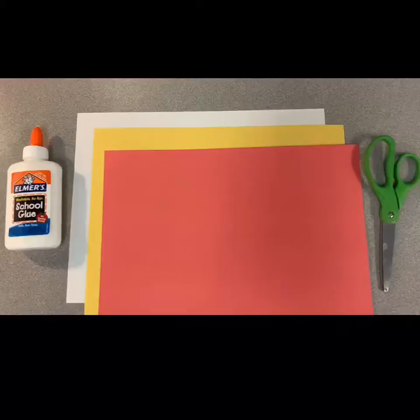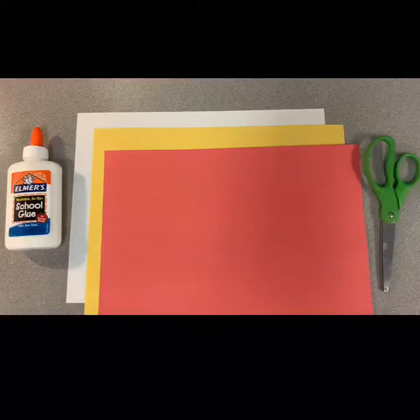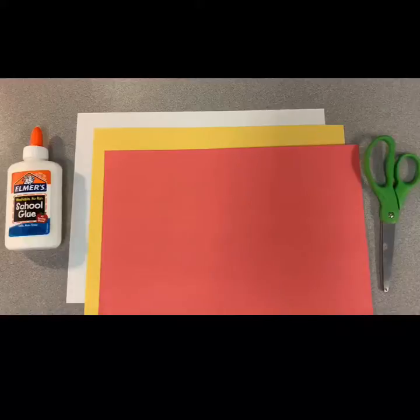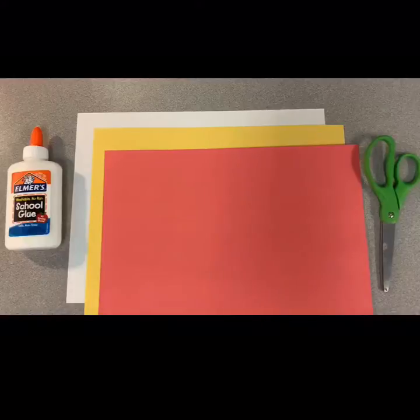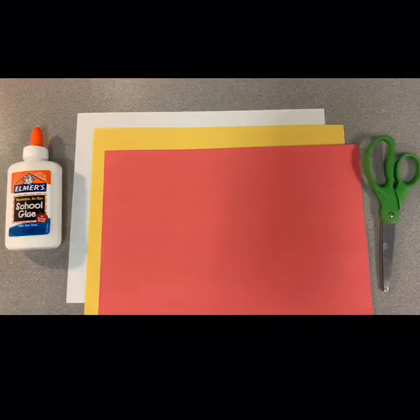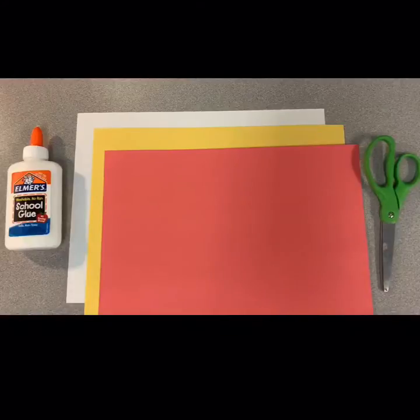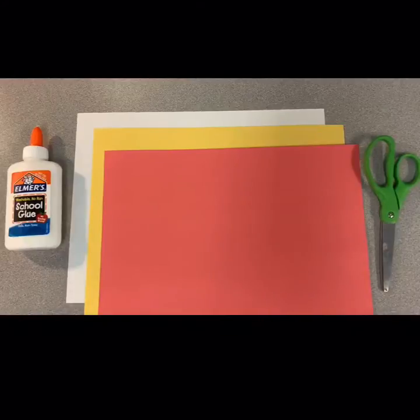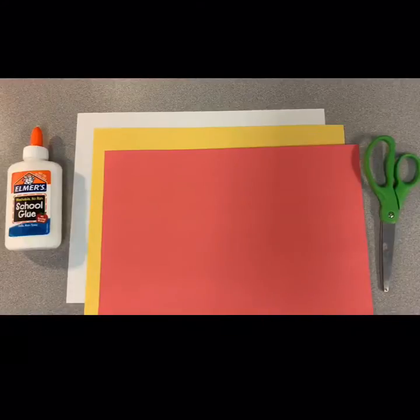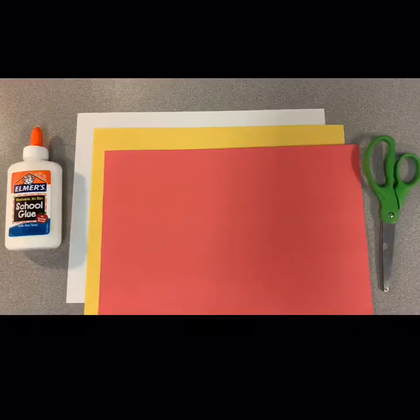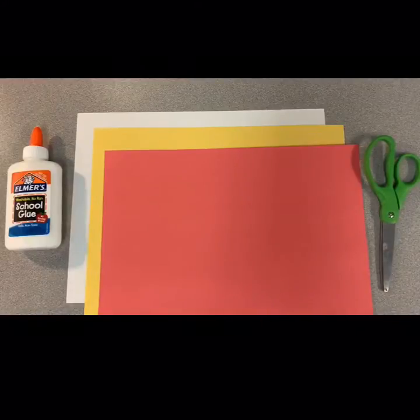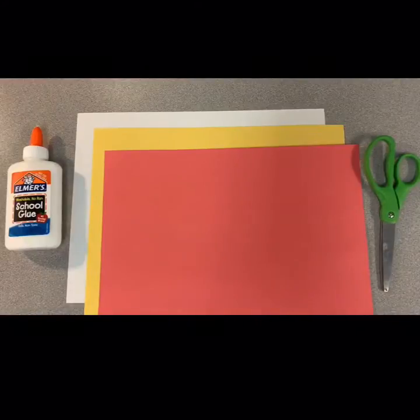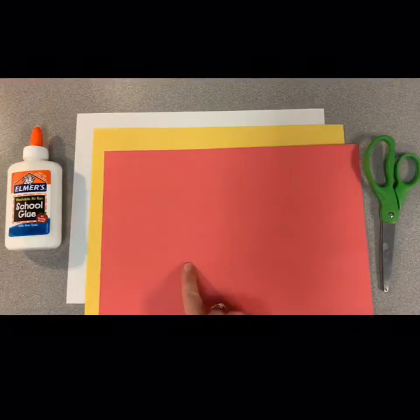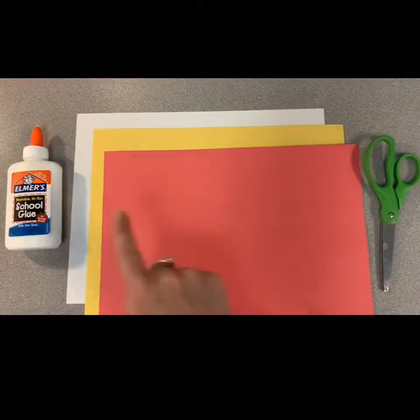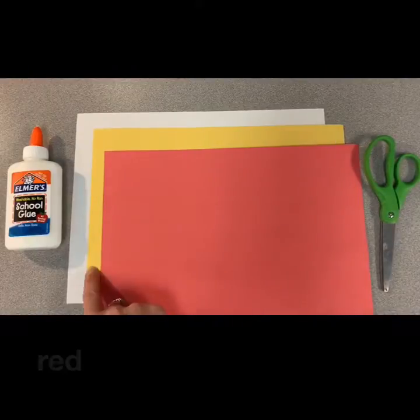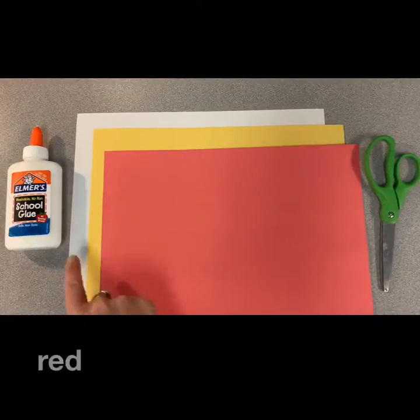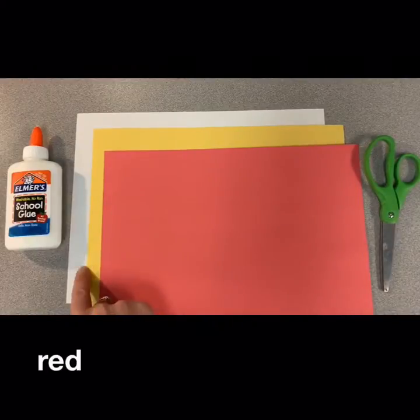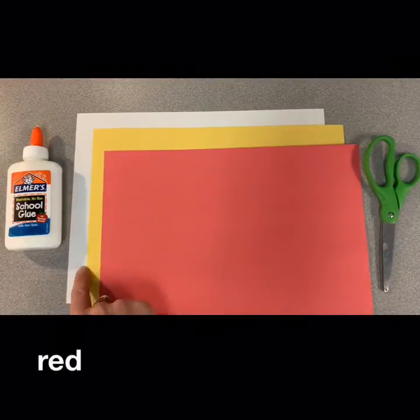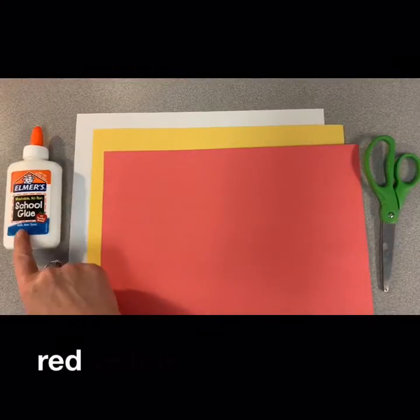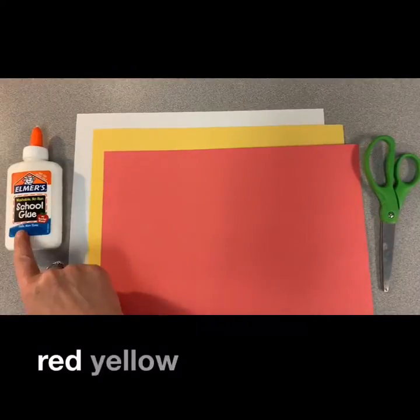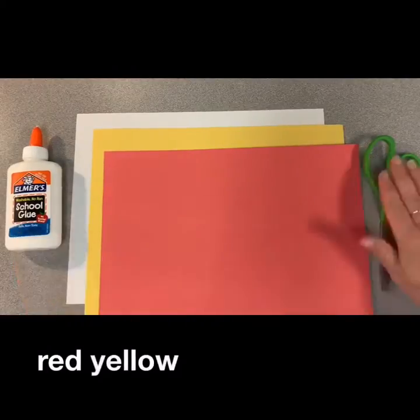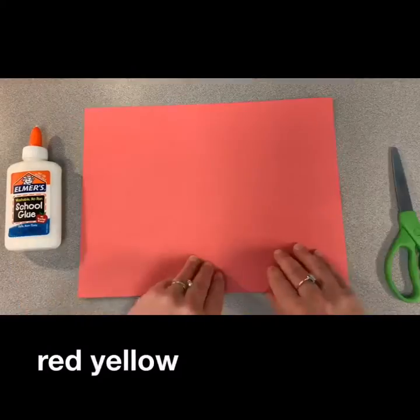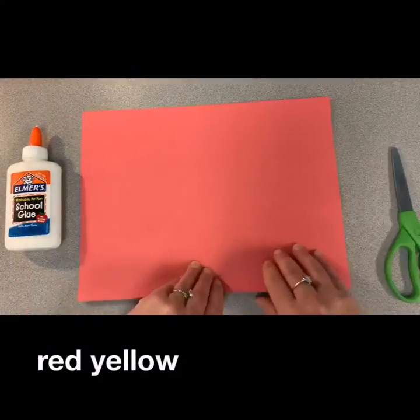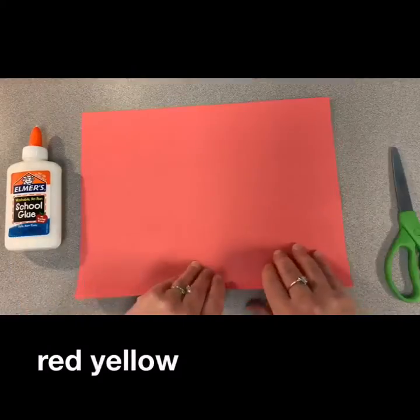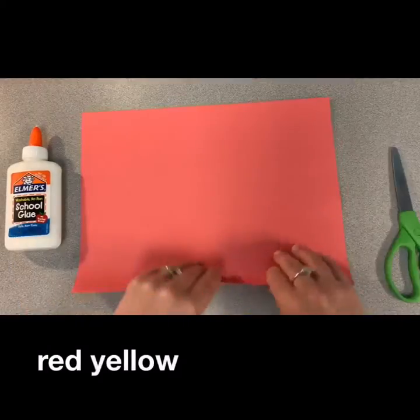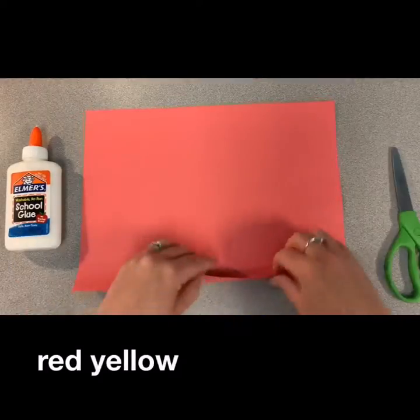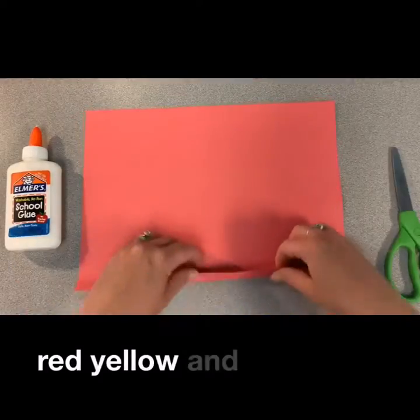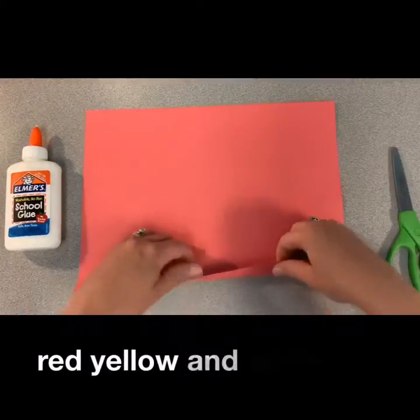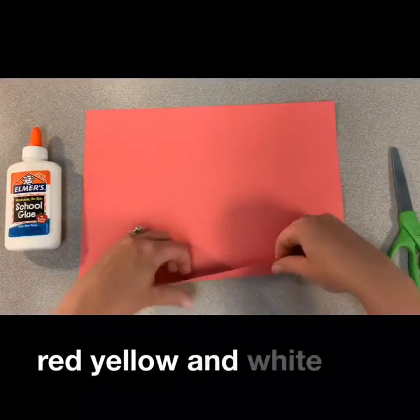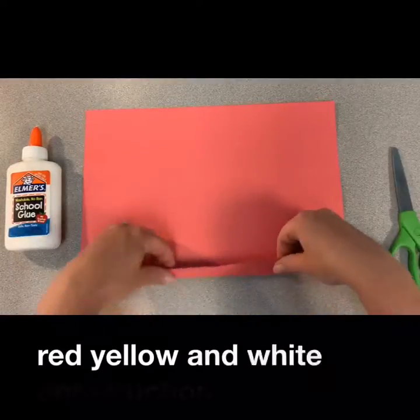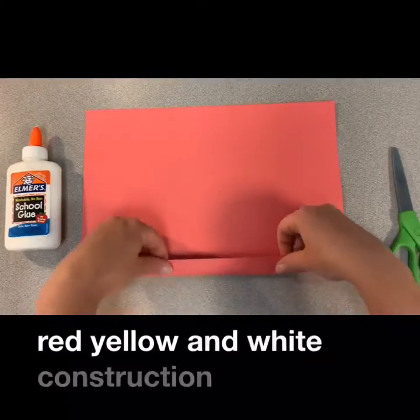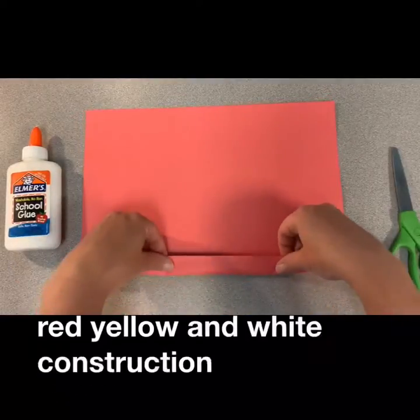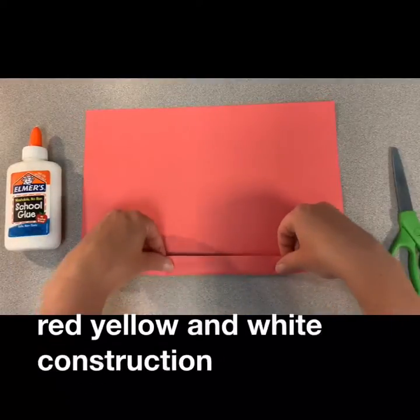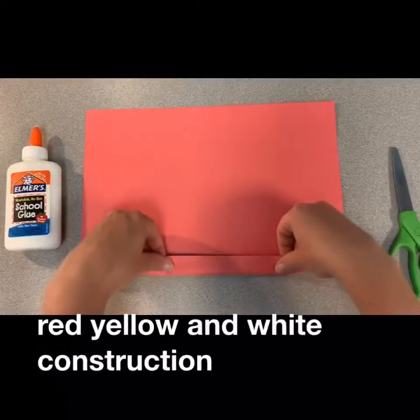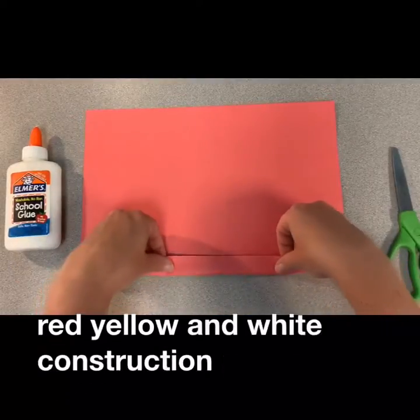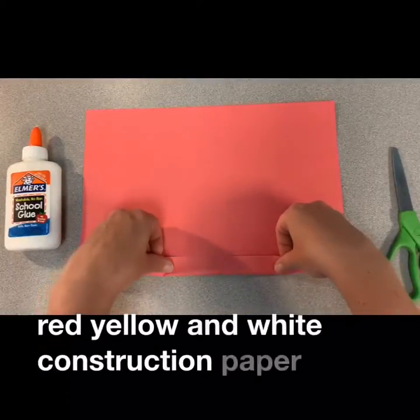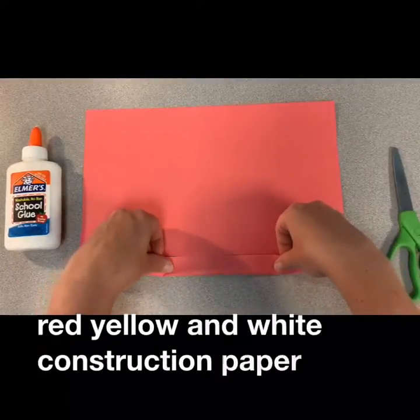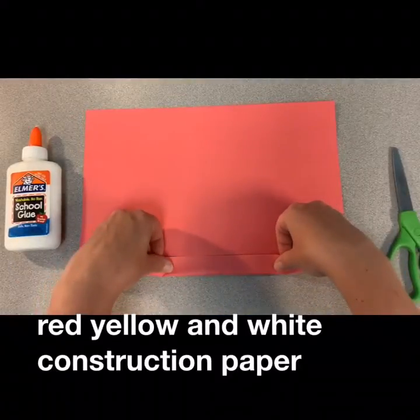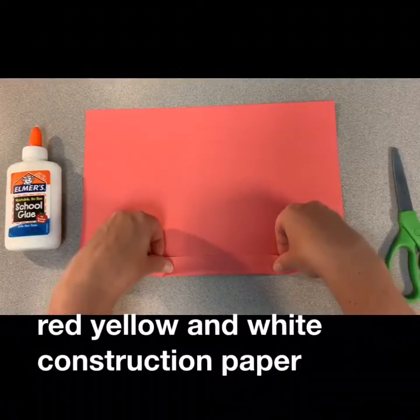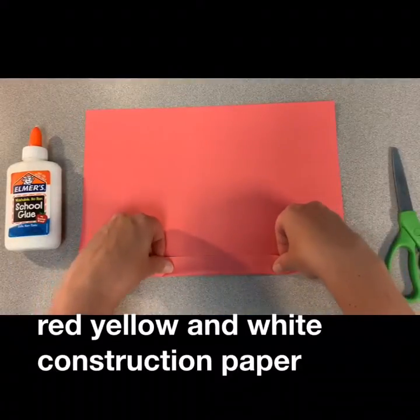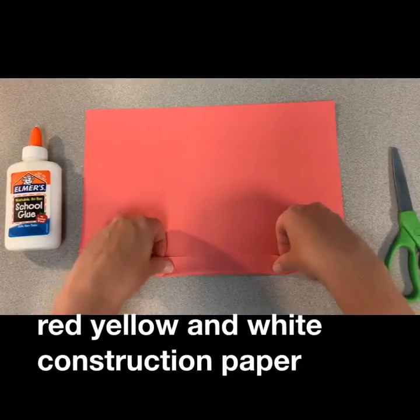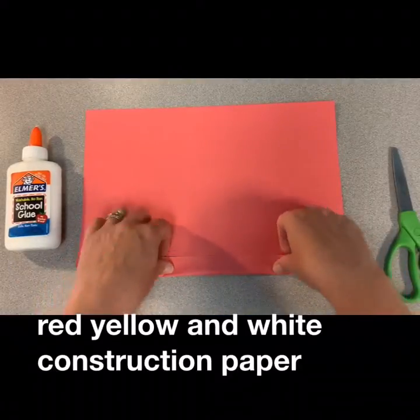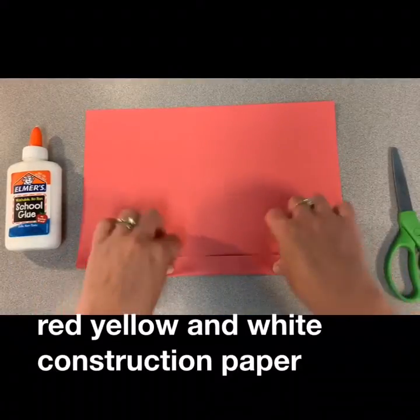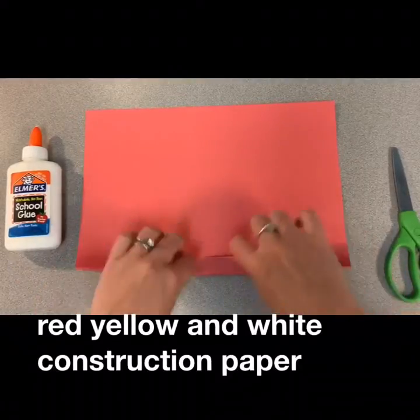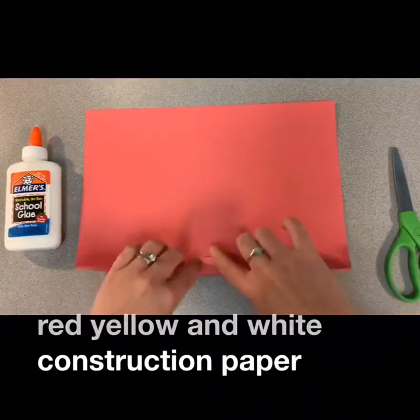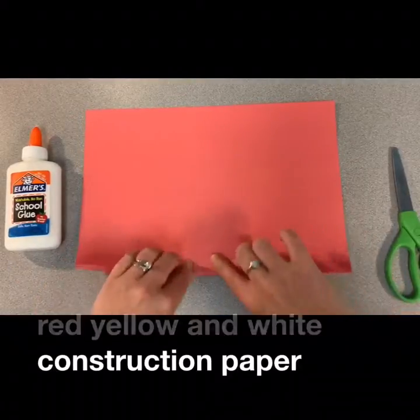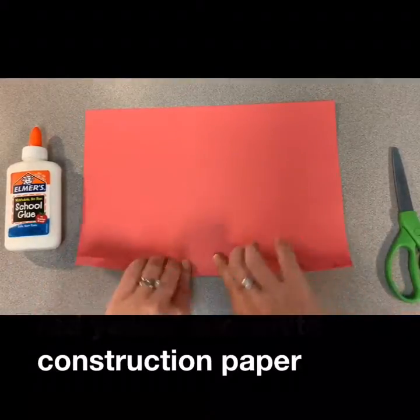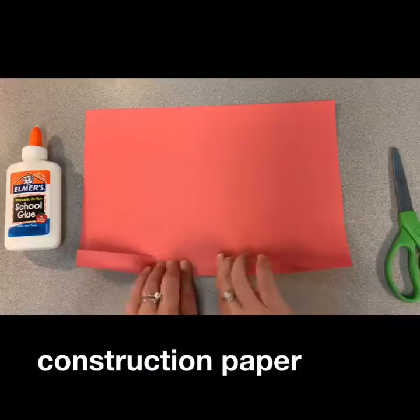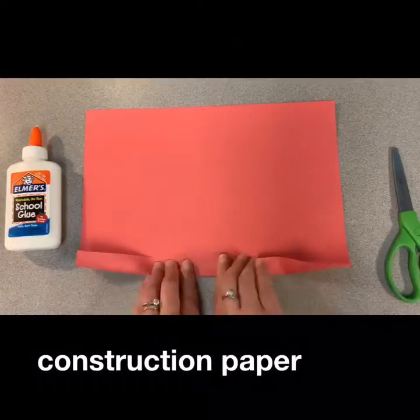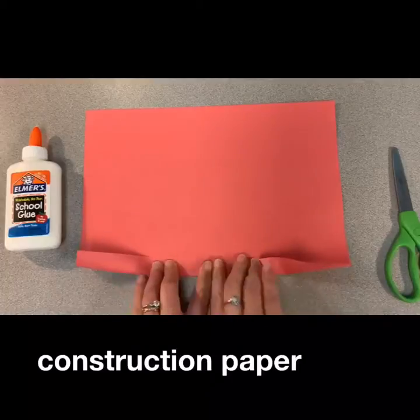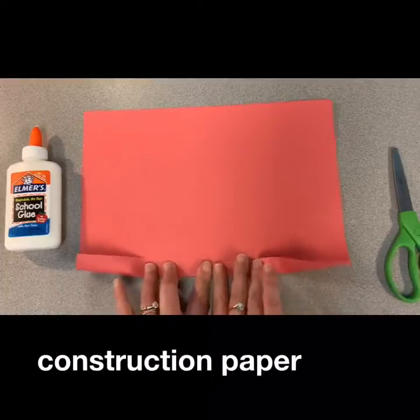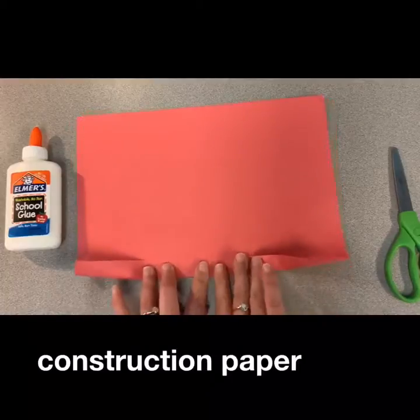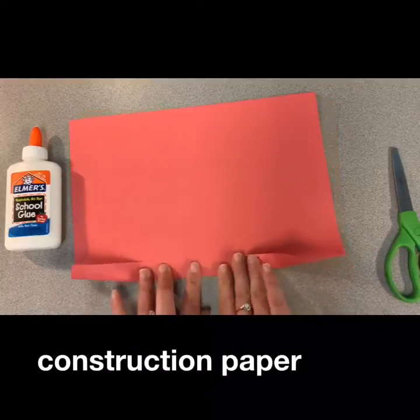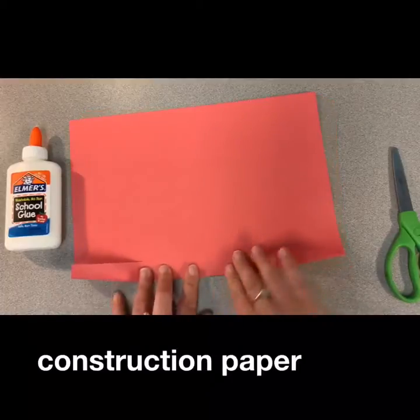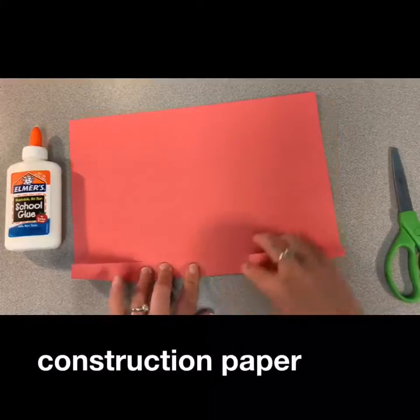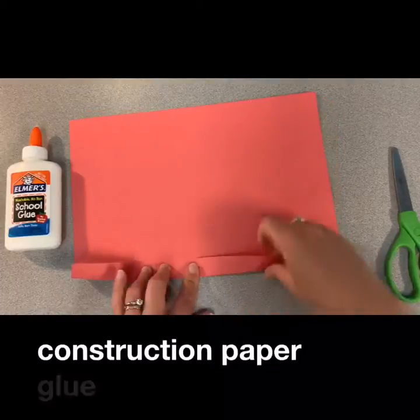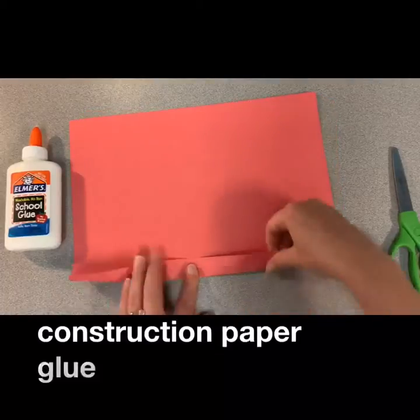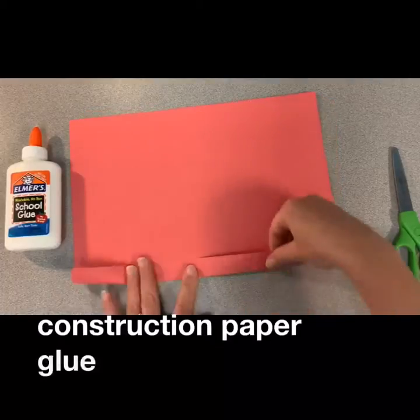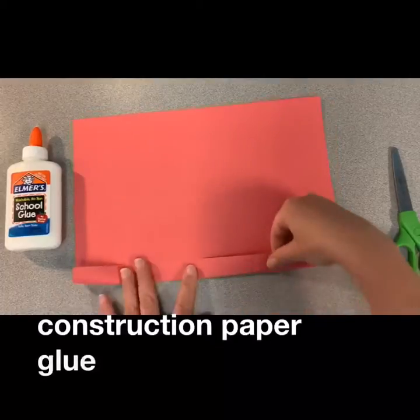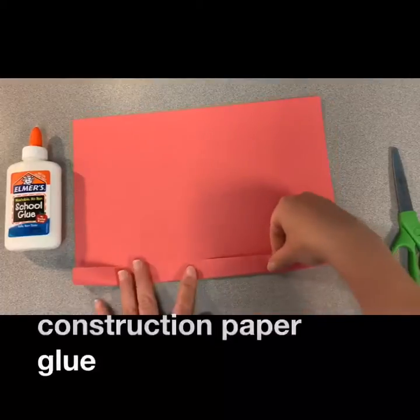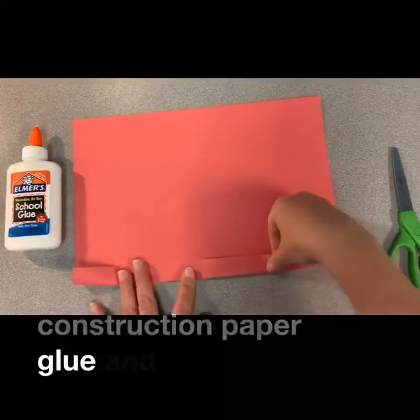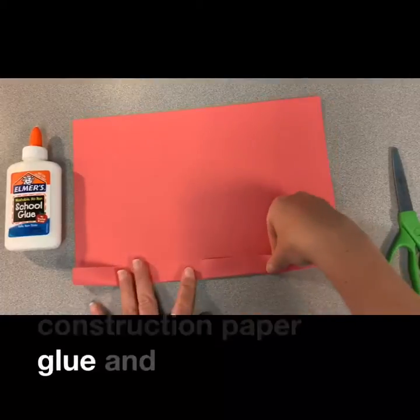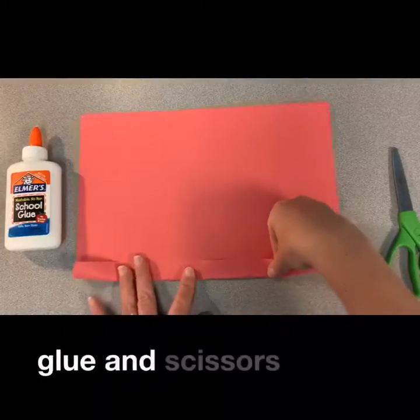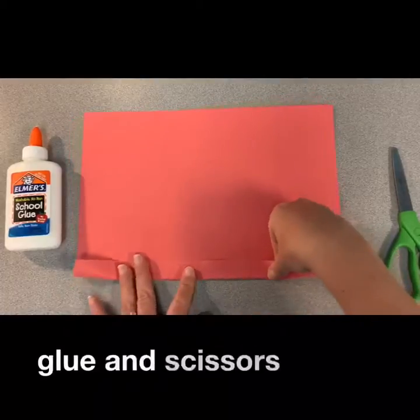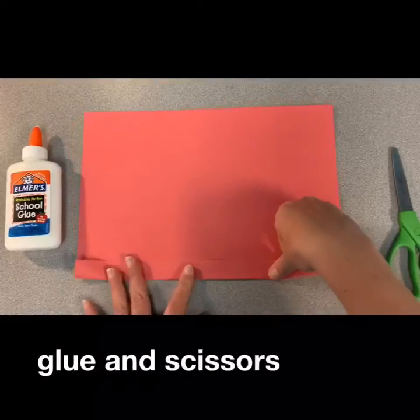Press pause to grab your red, yellow, and white construction paper. You will also need glue and scissors.